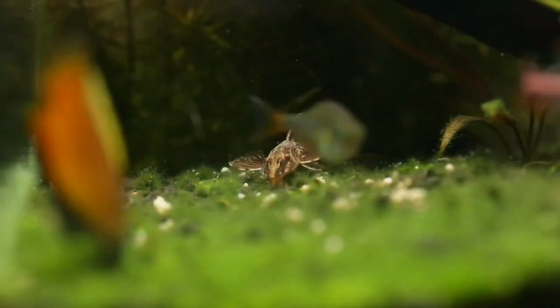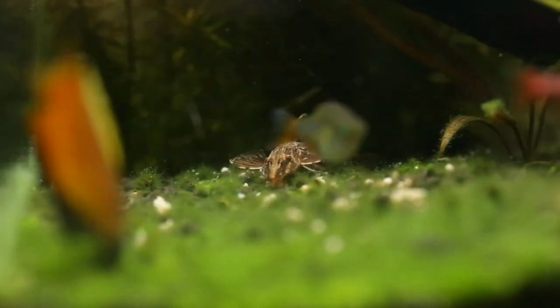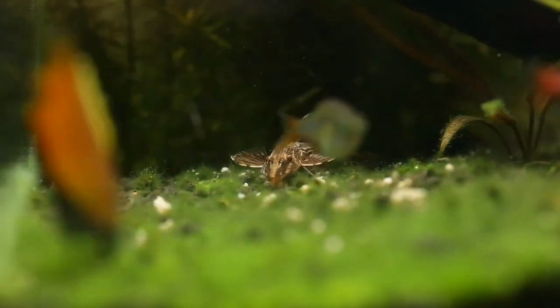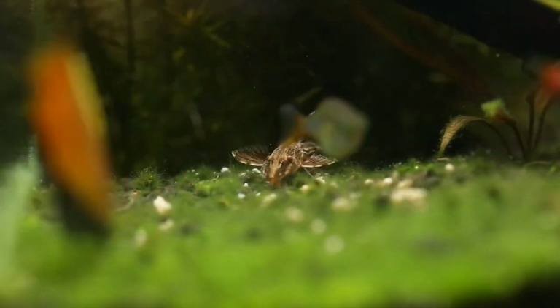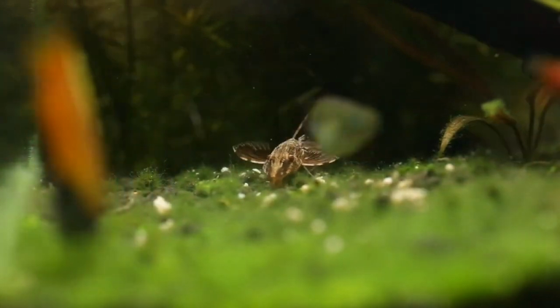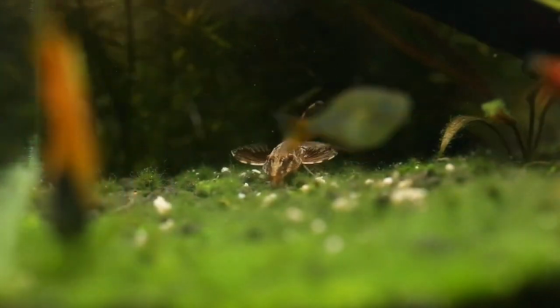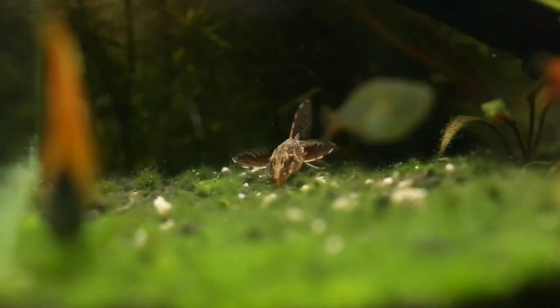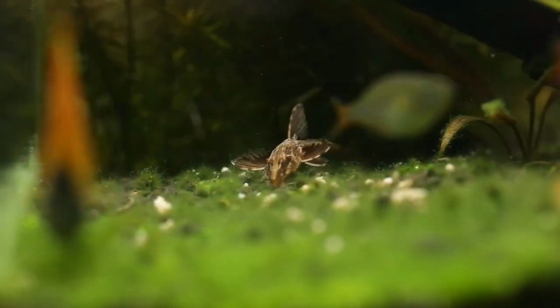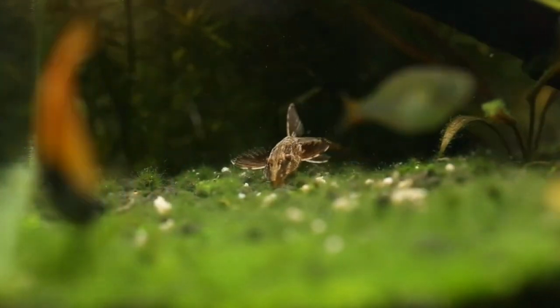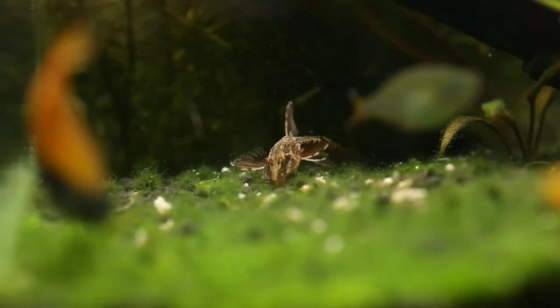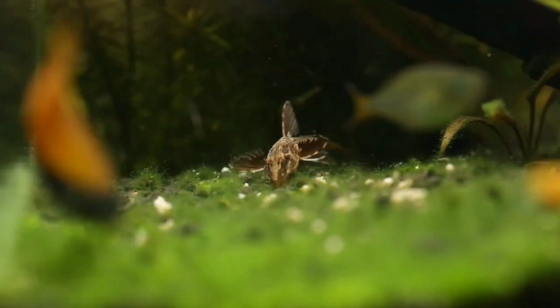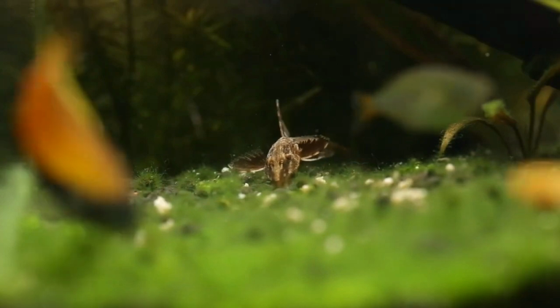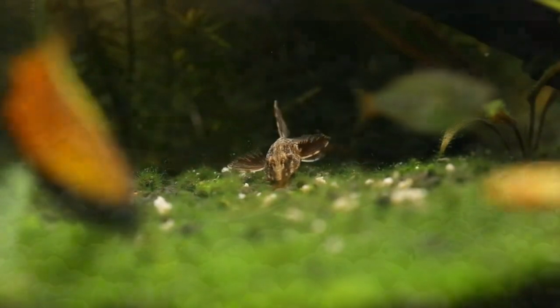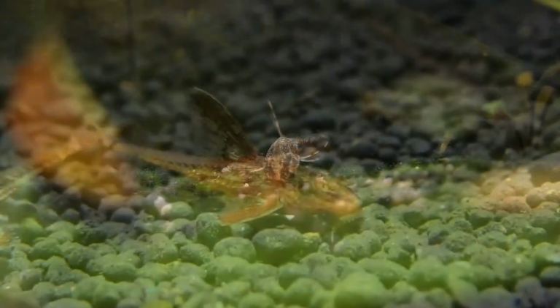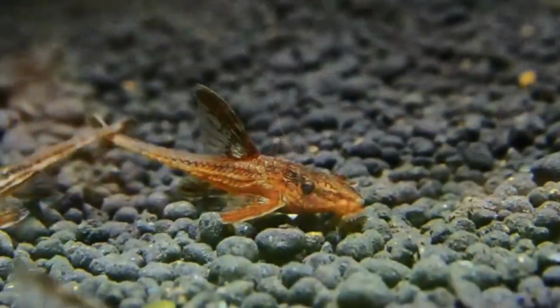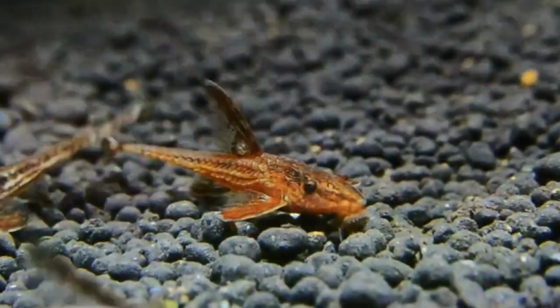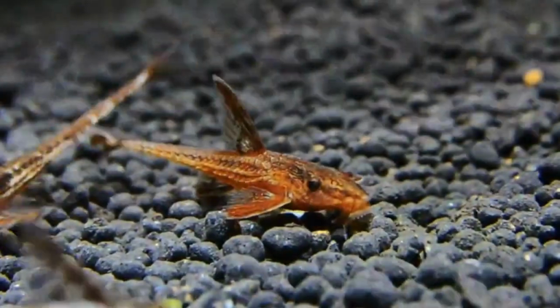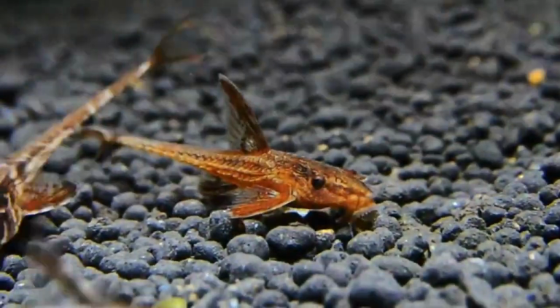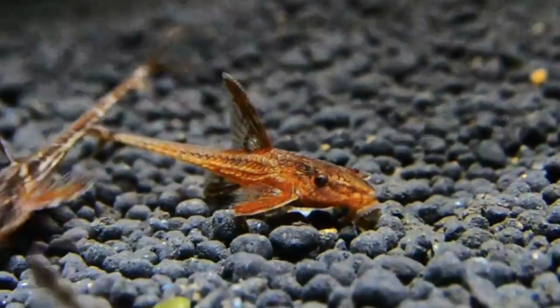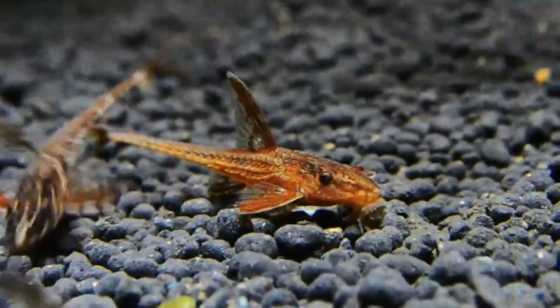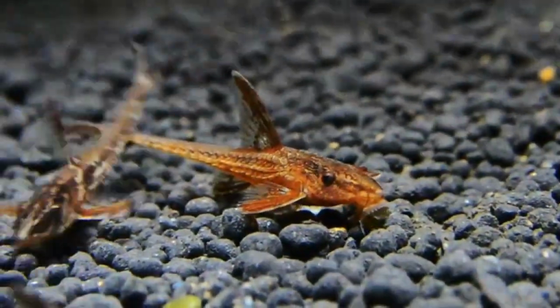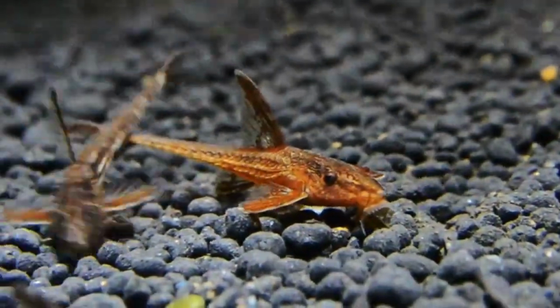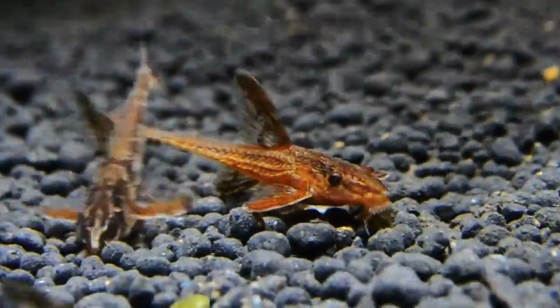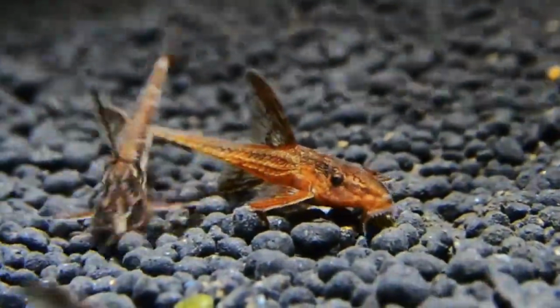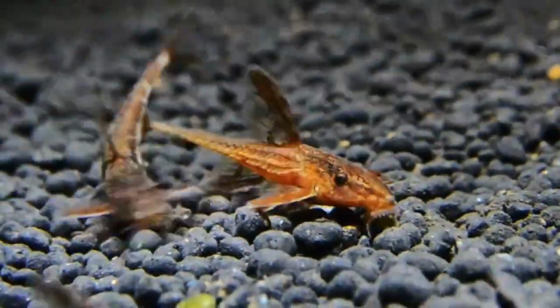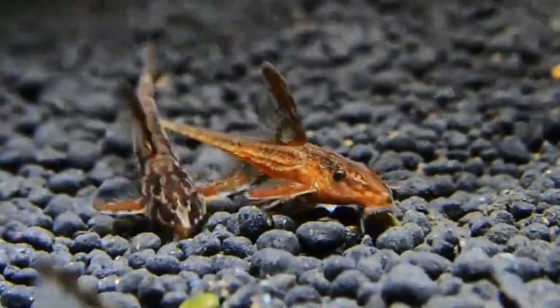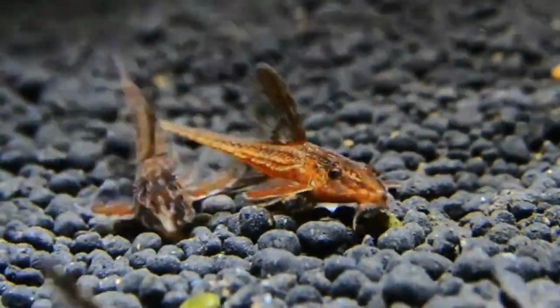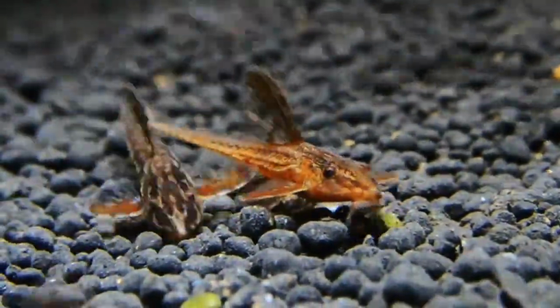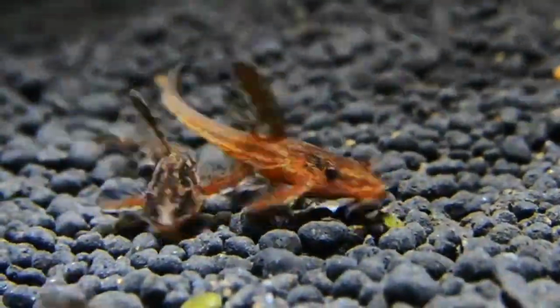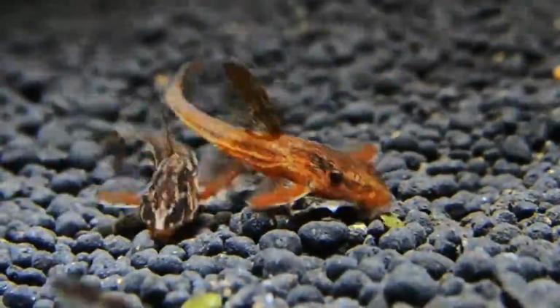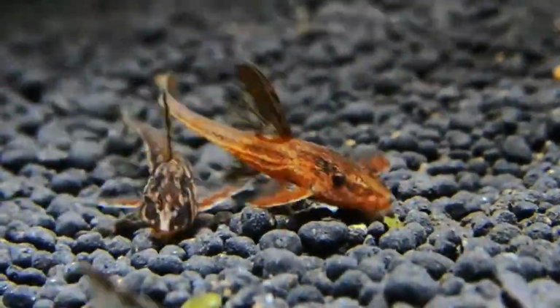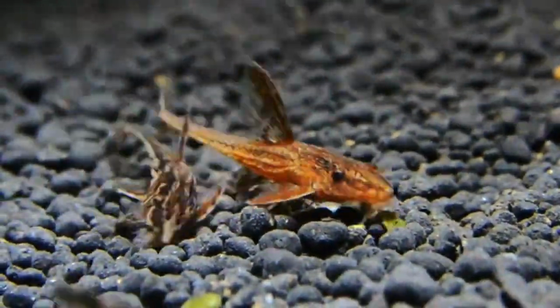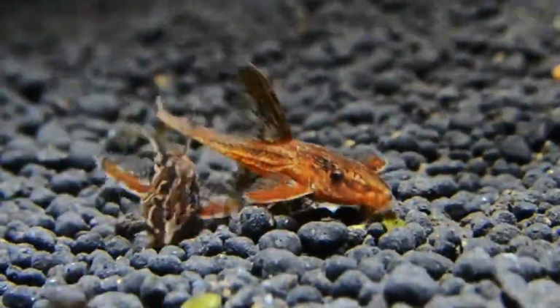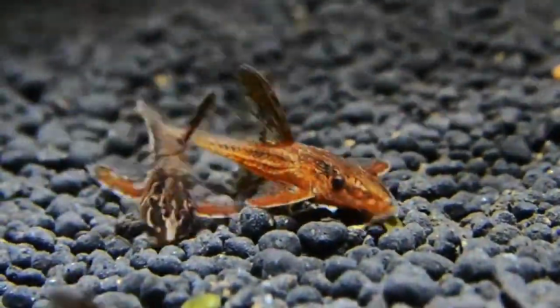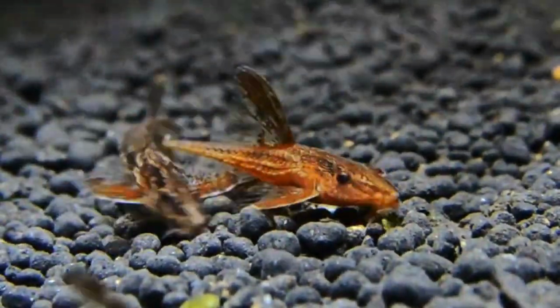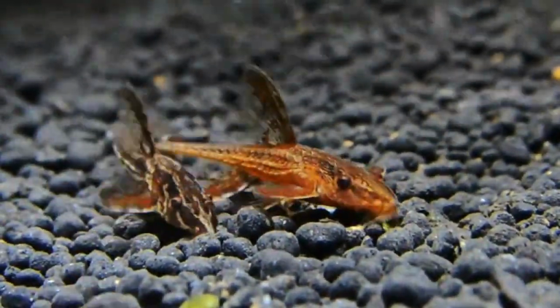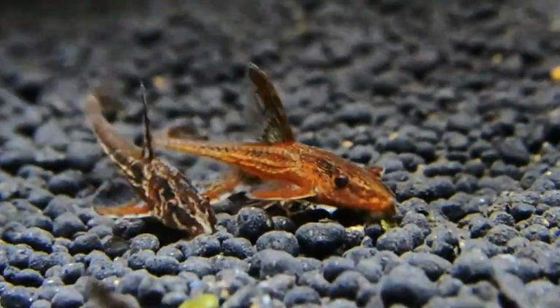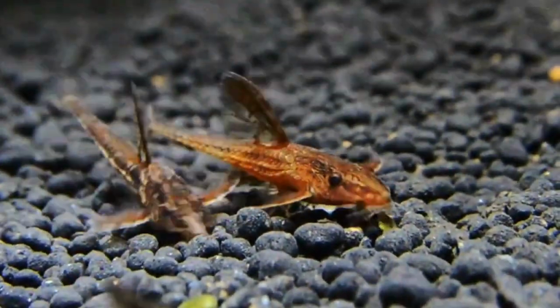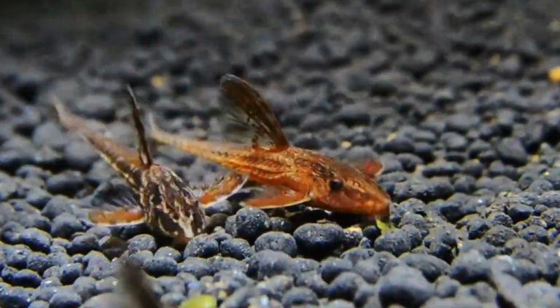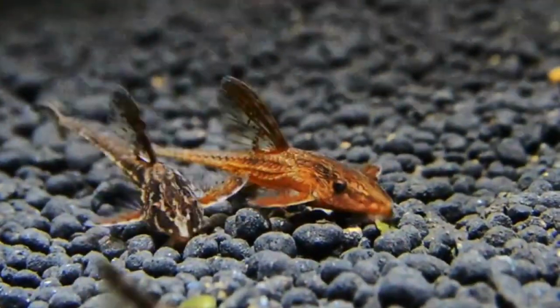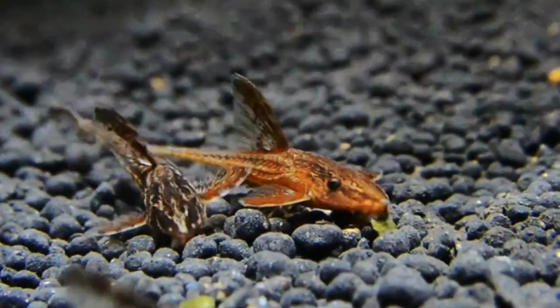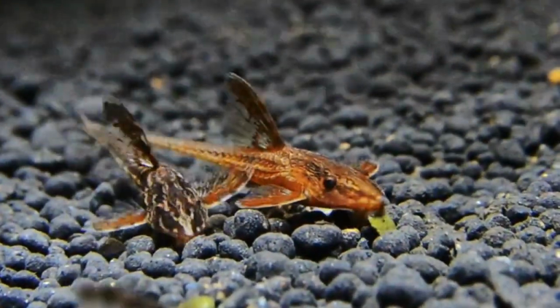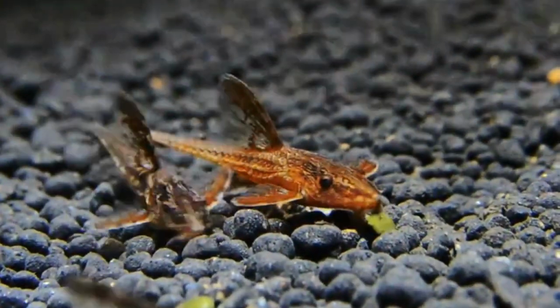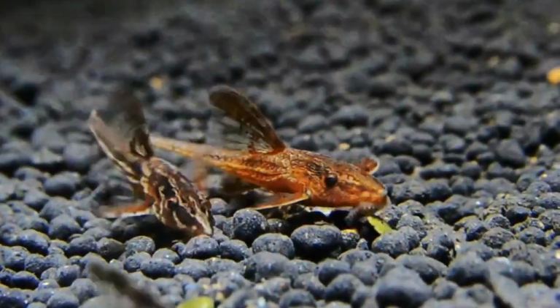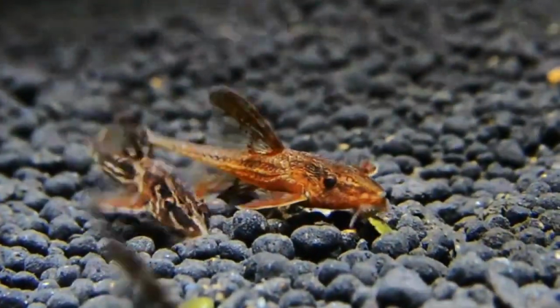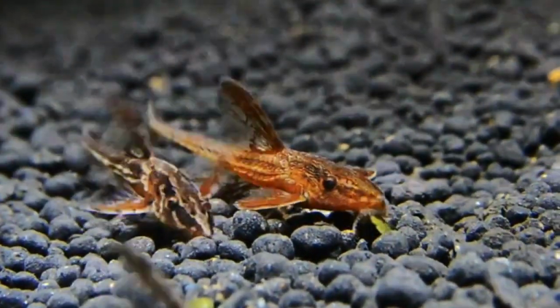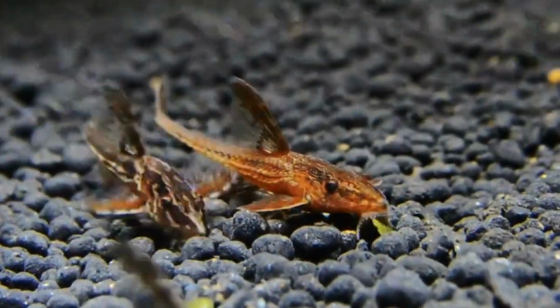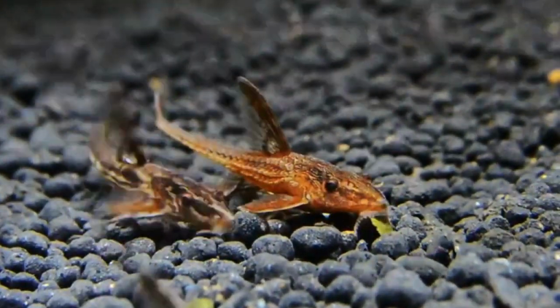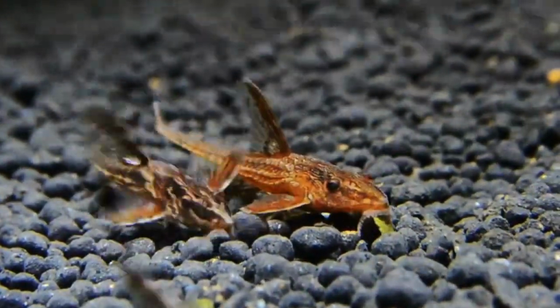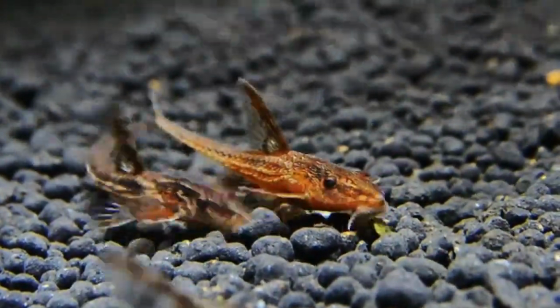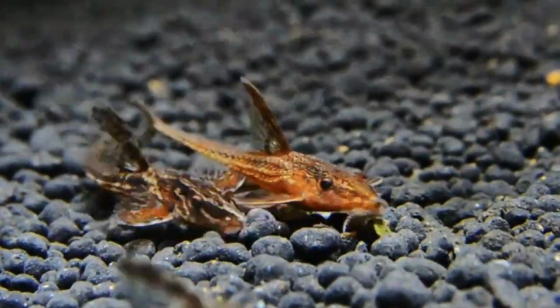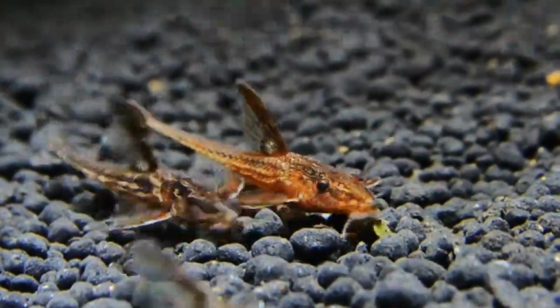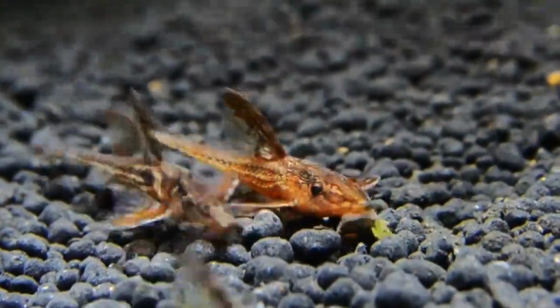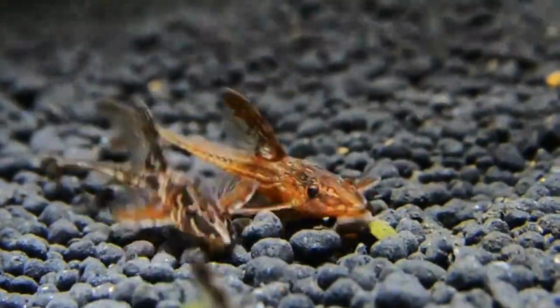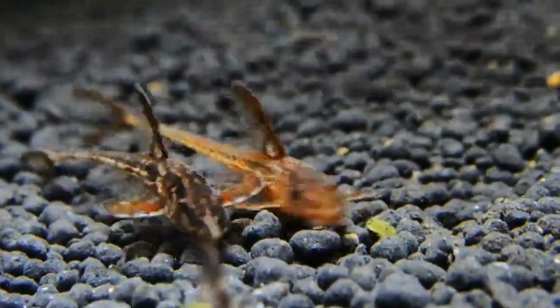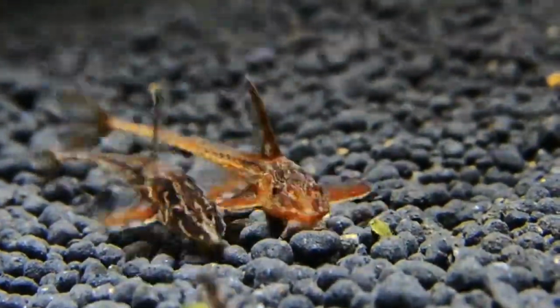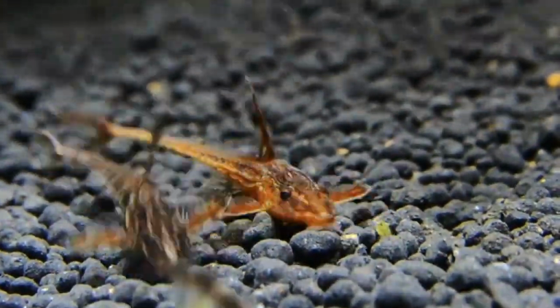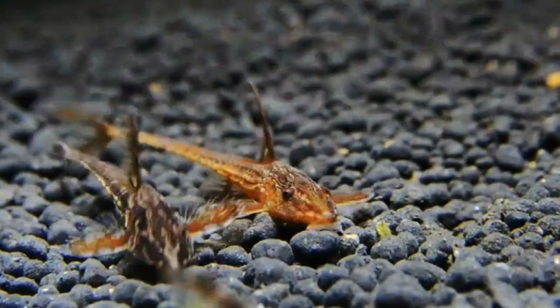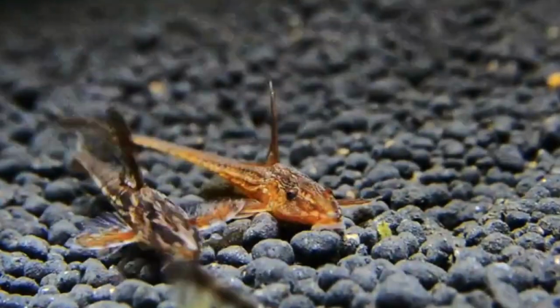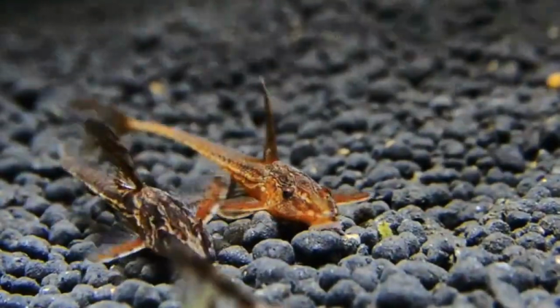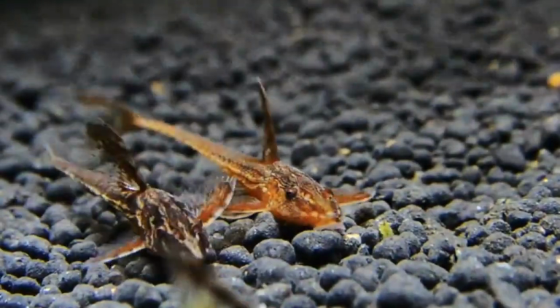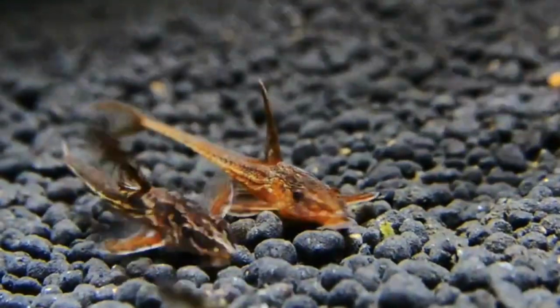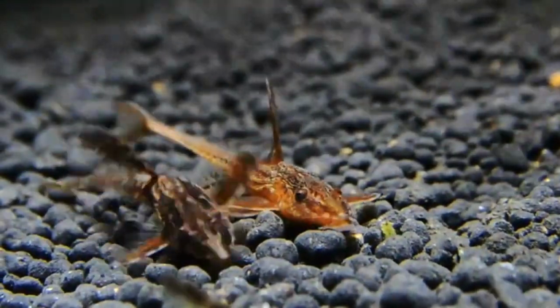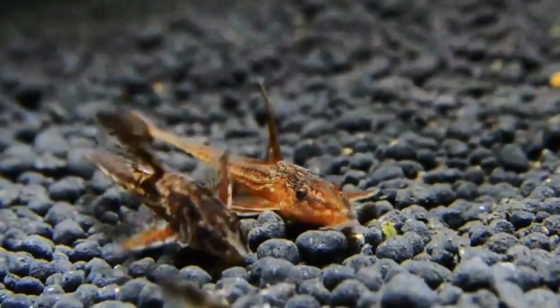This fish is suitable for water temperatures of 24 to 29 degrees. It is a warm water fish.